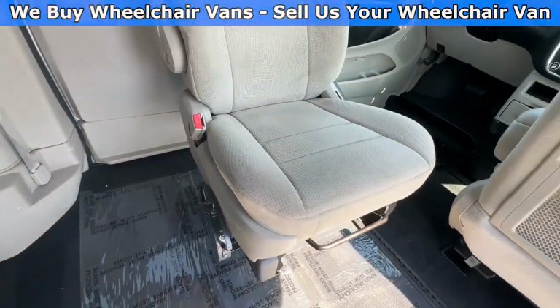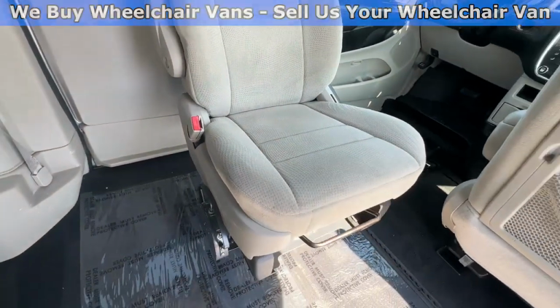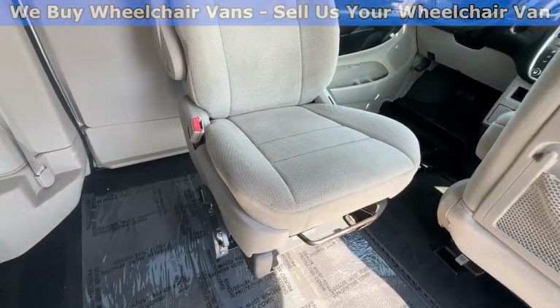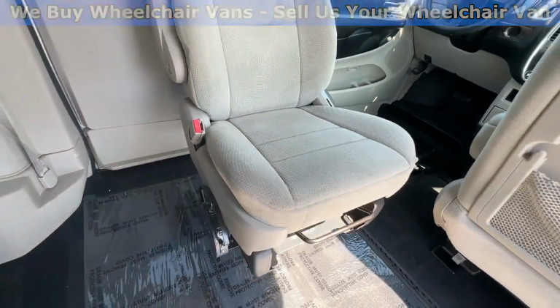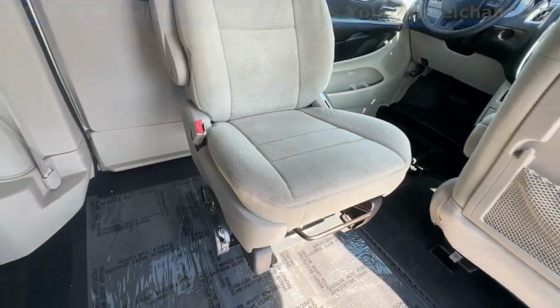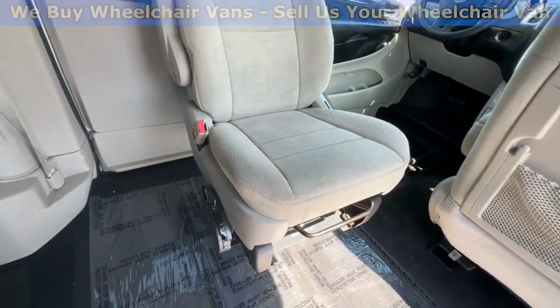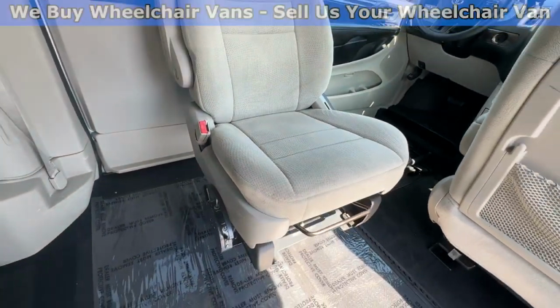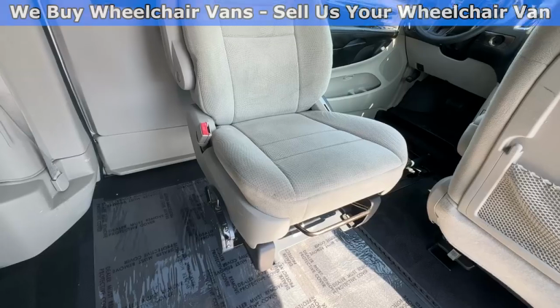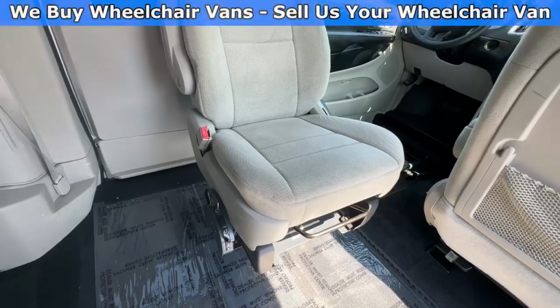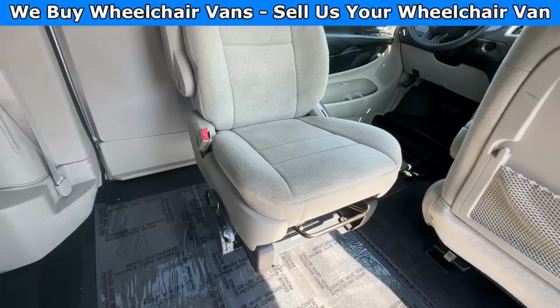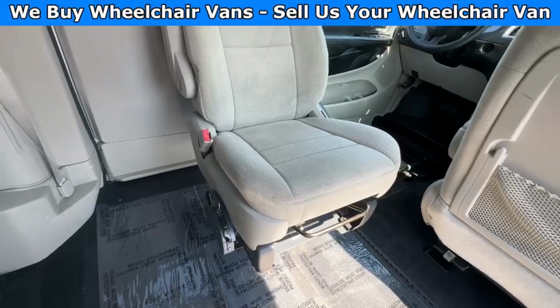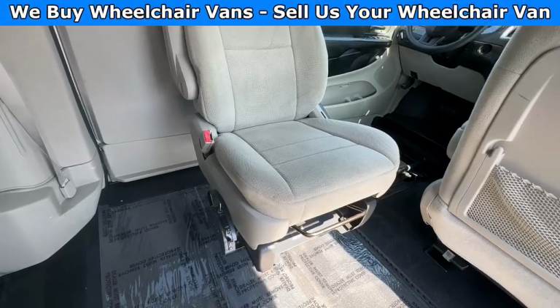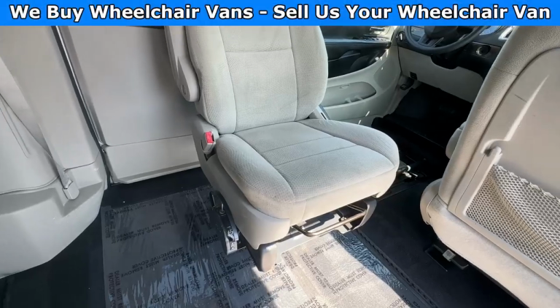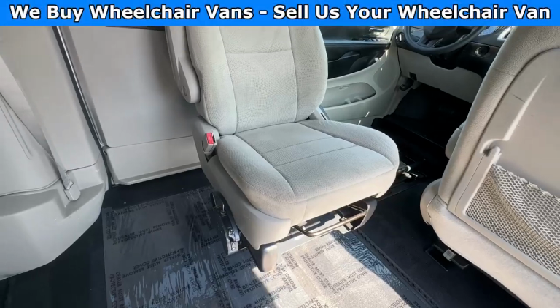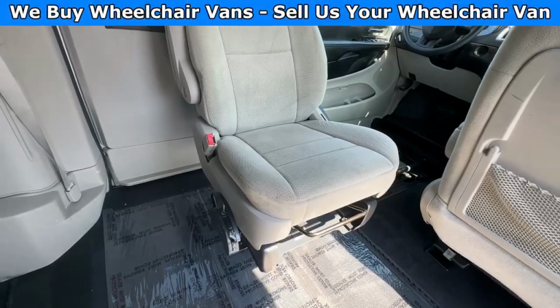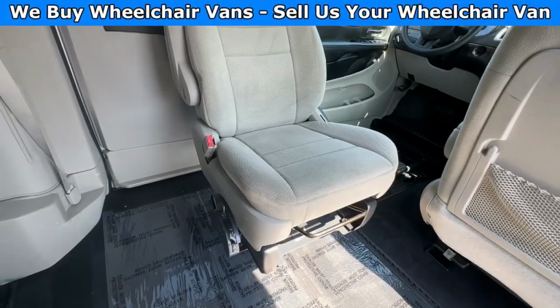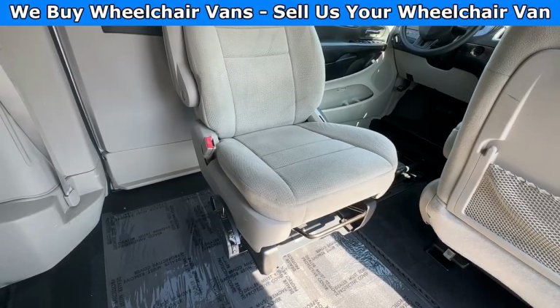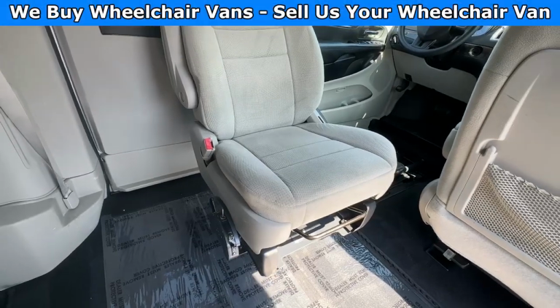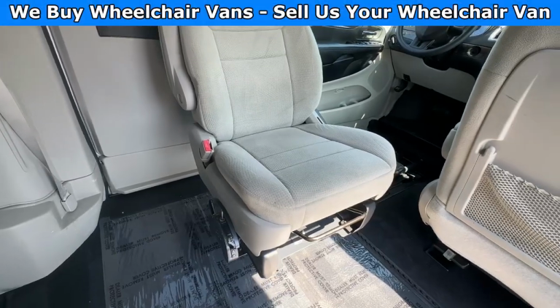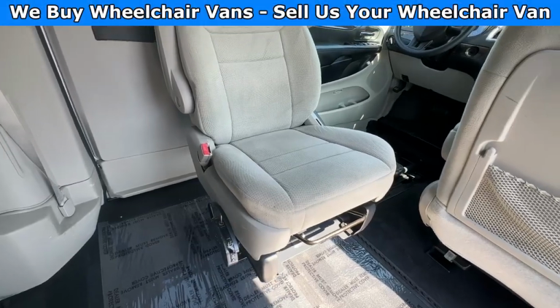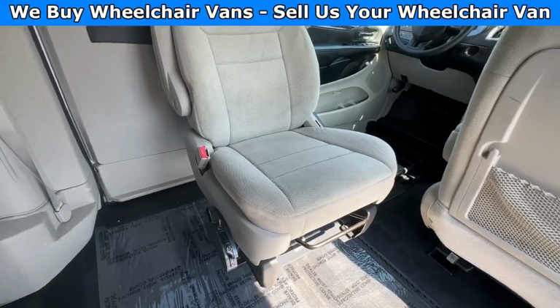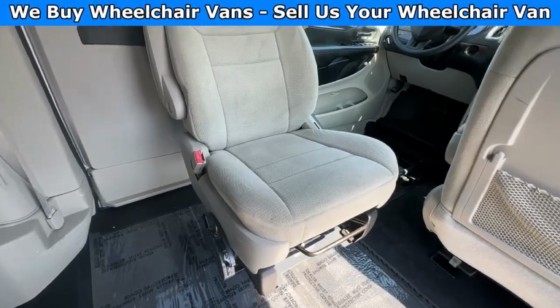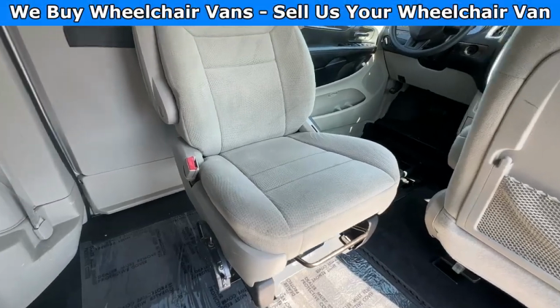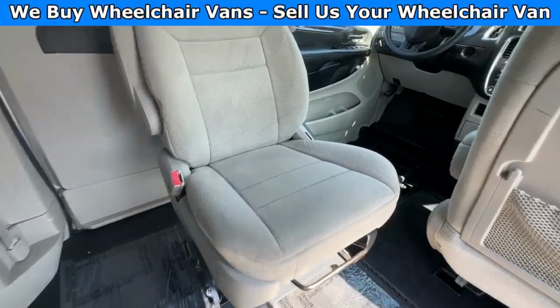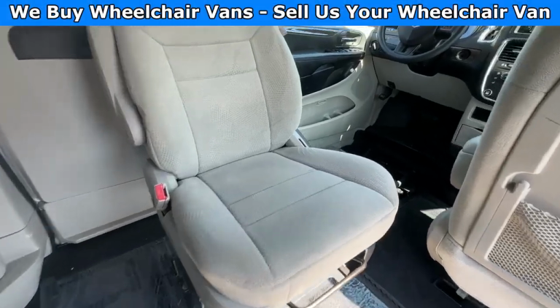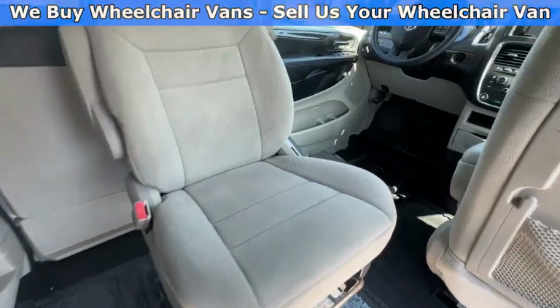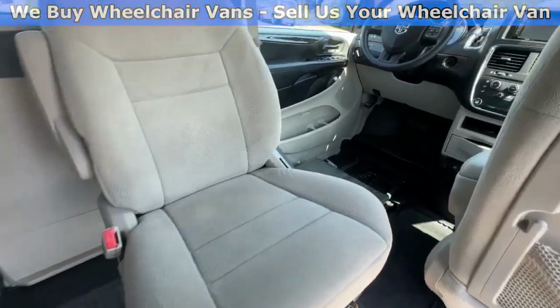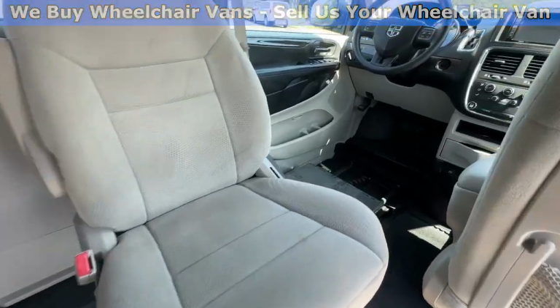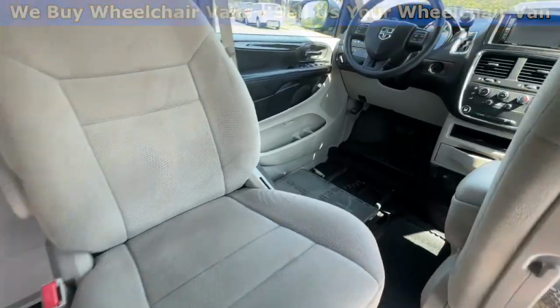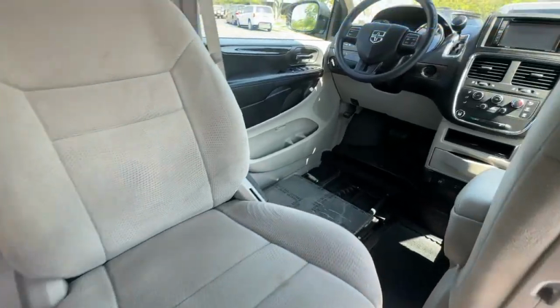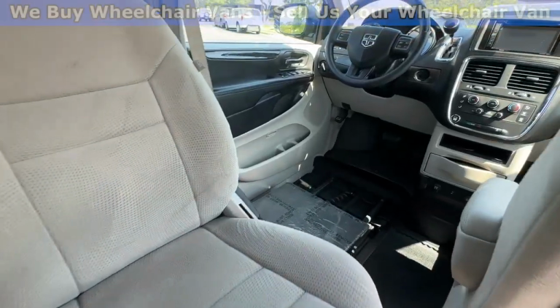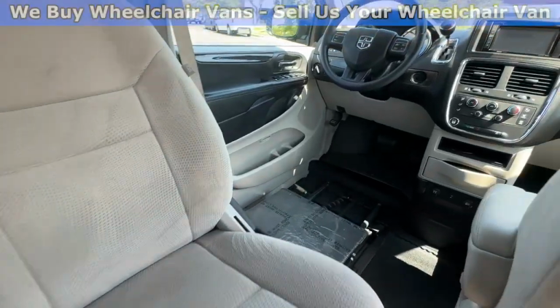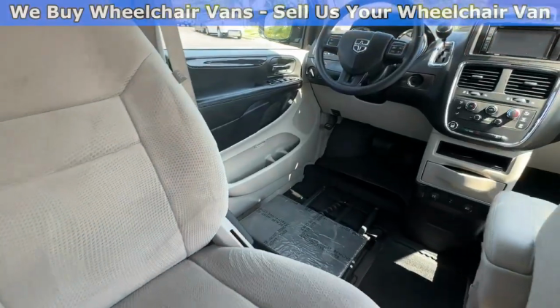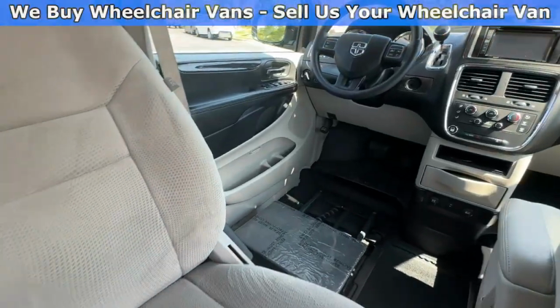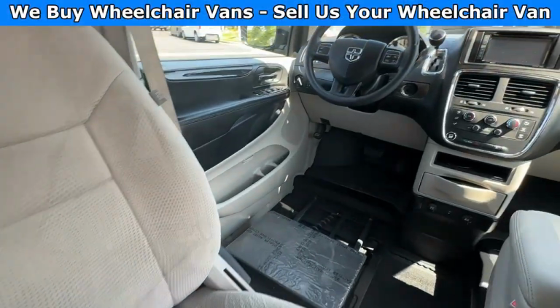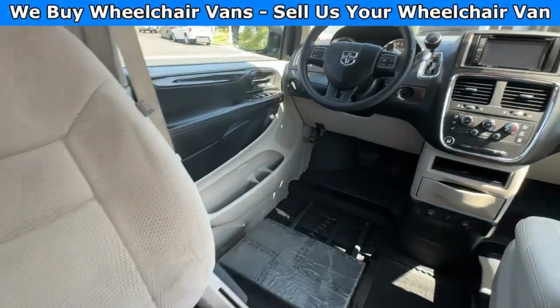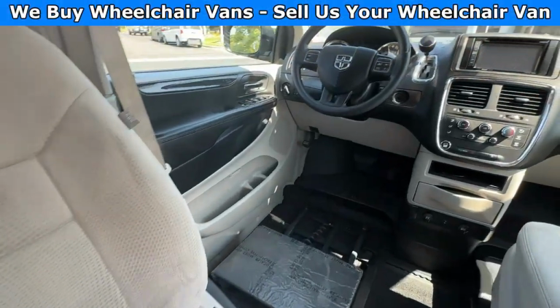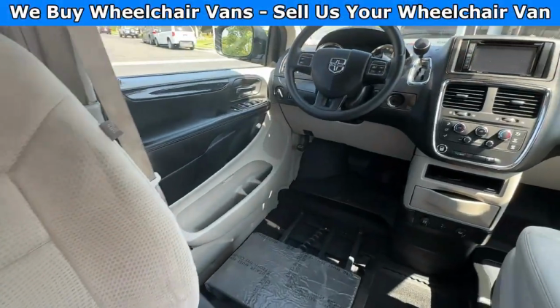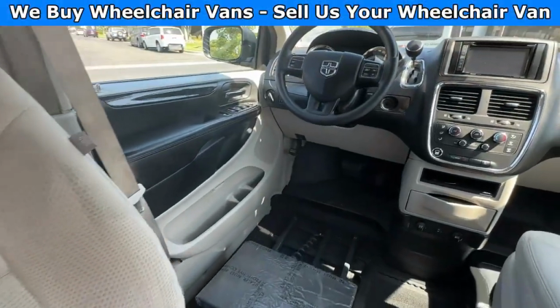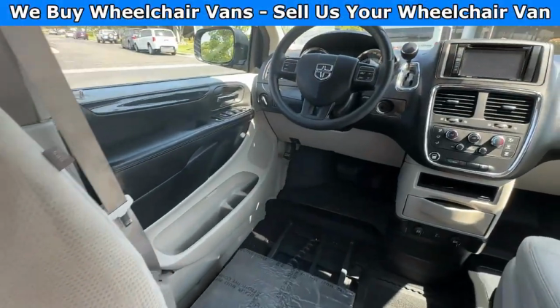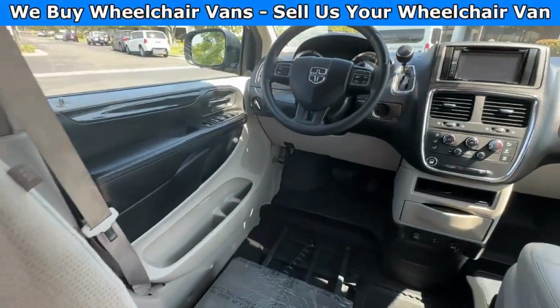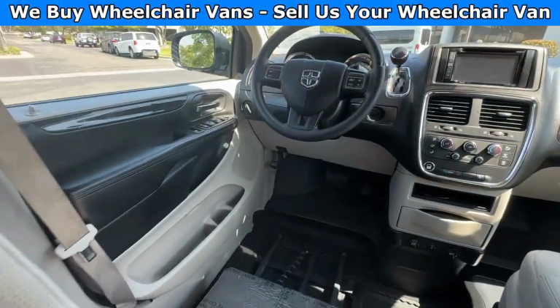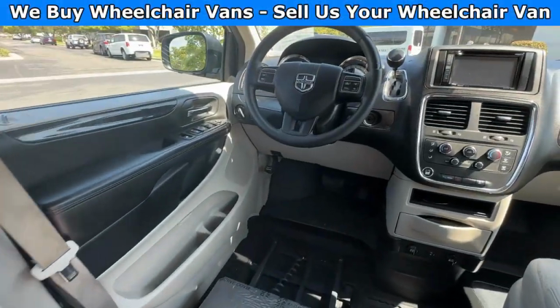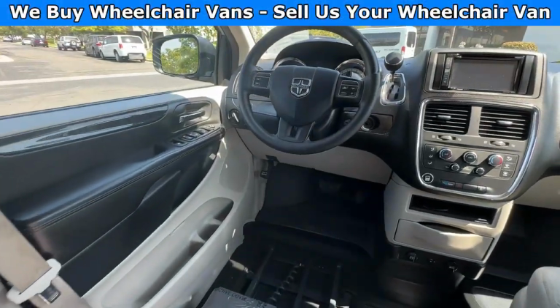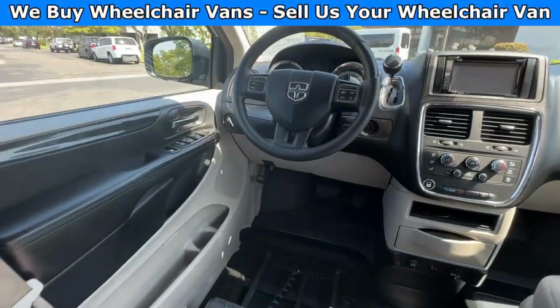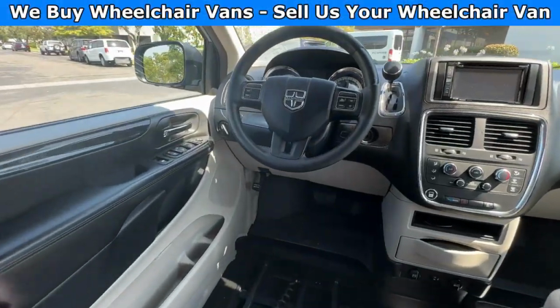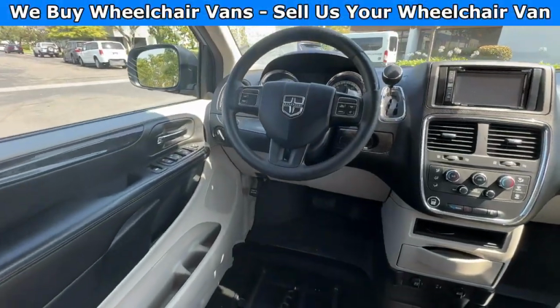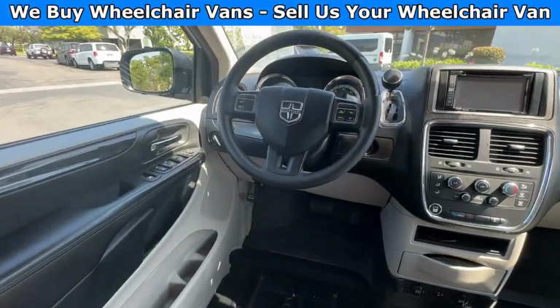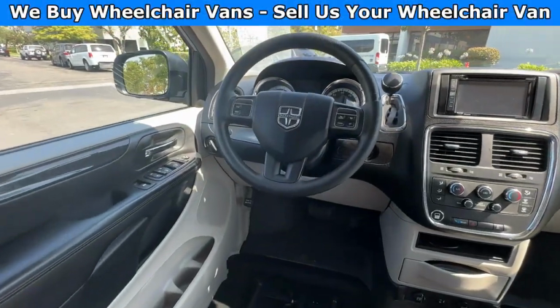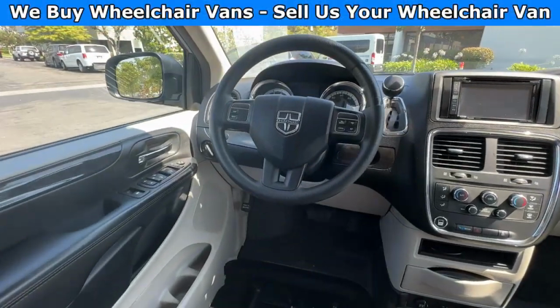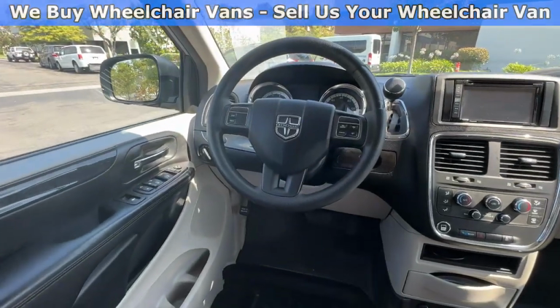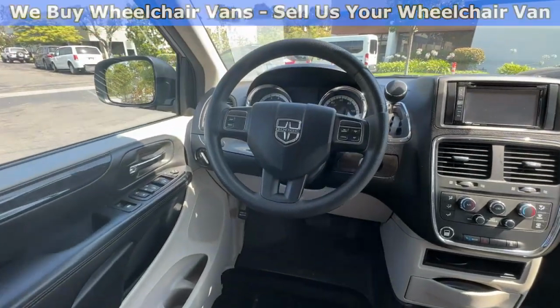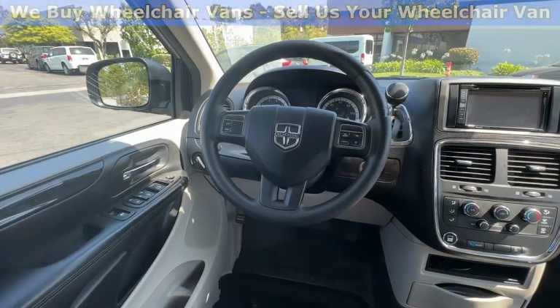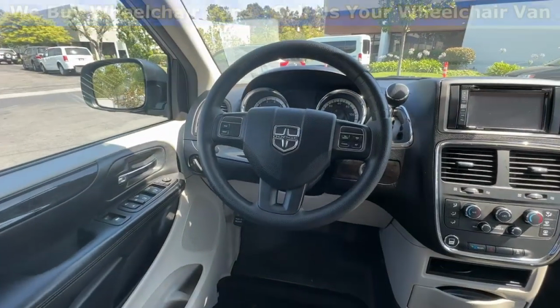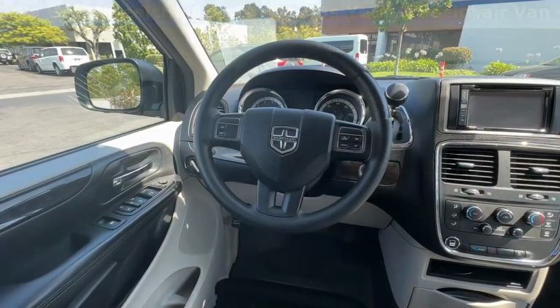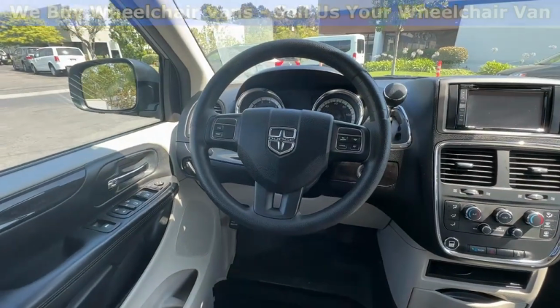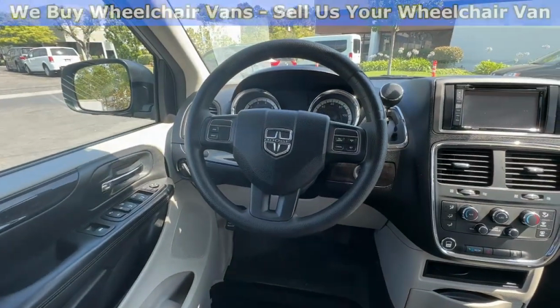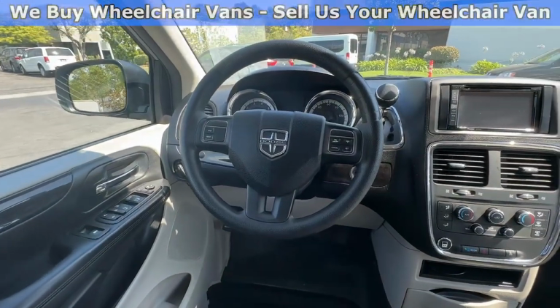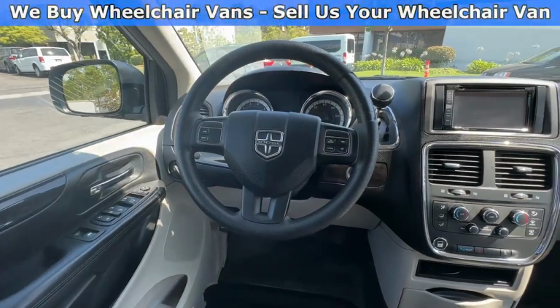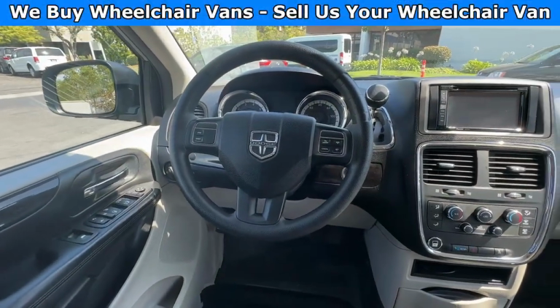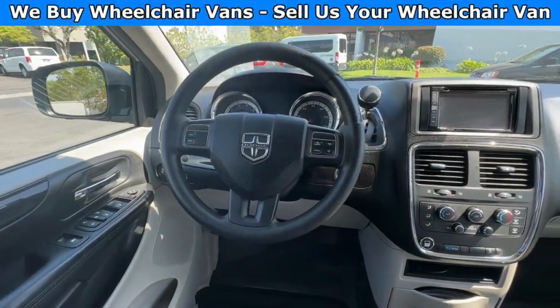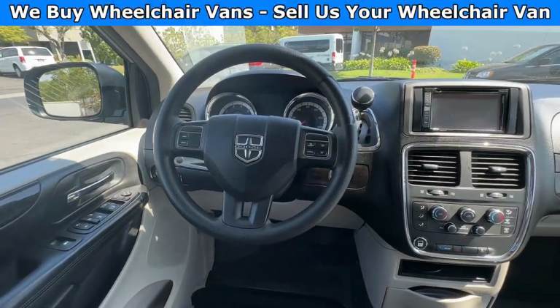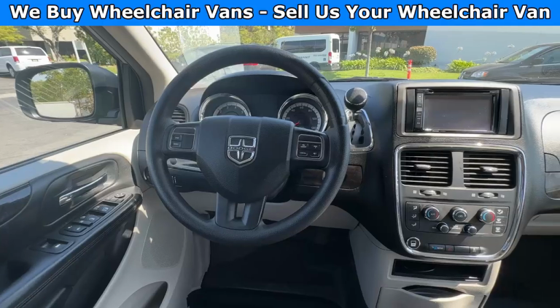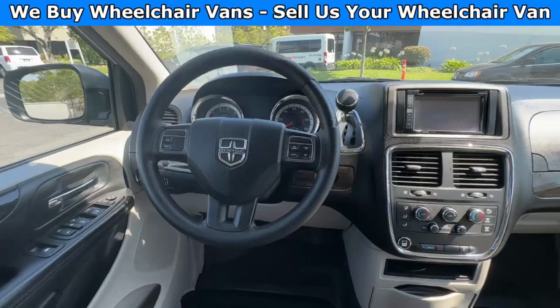You can use it like so. And this van here only has 54,000 miles.